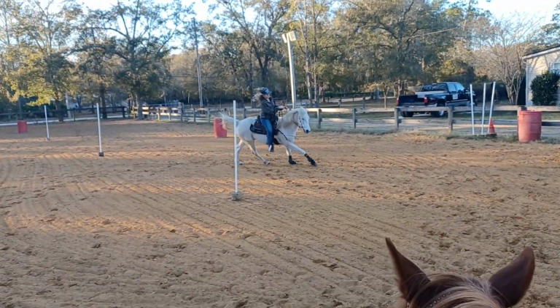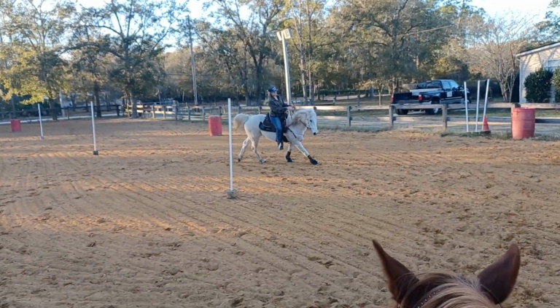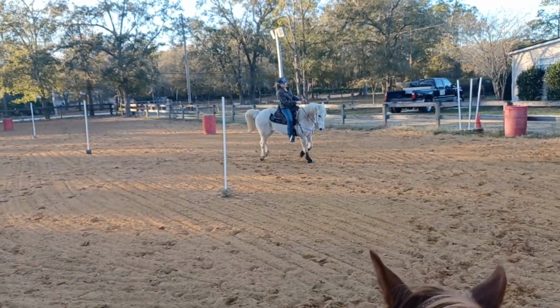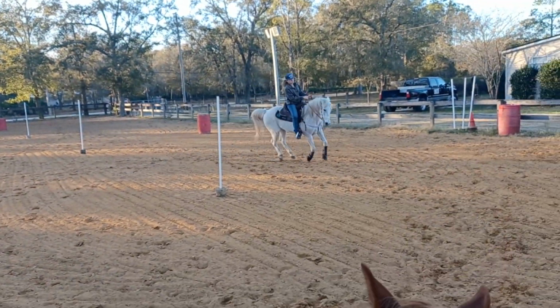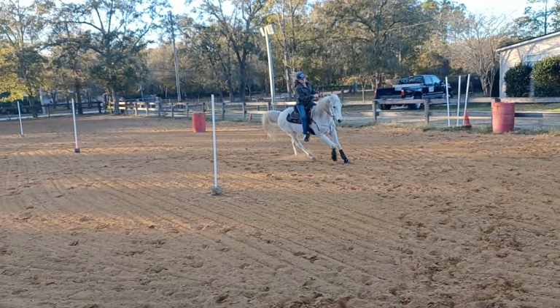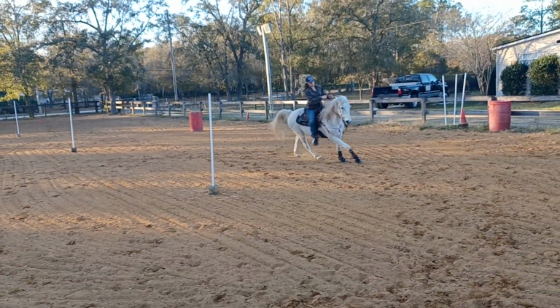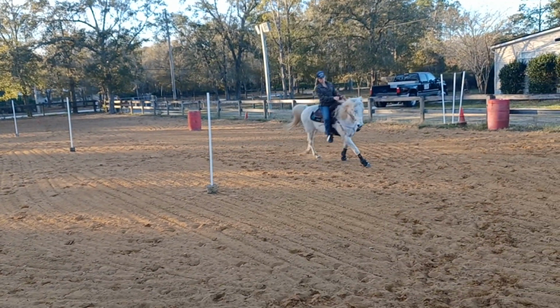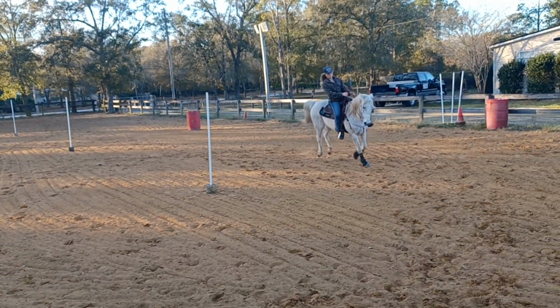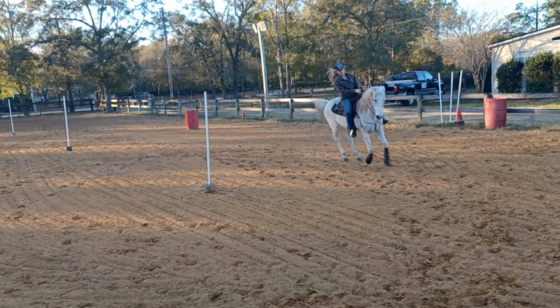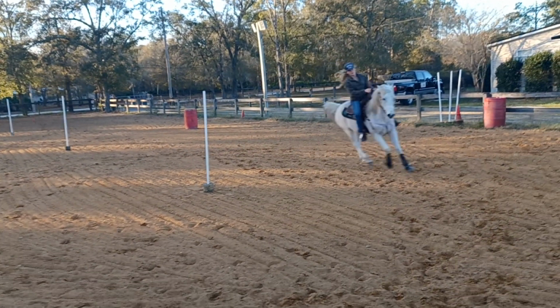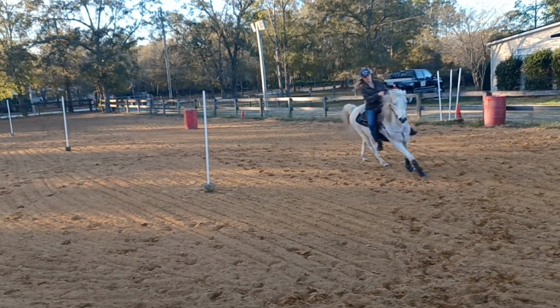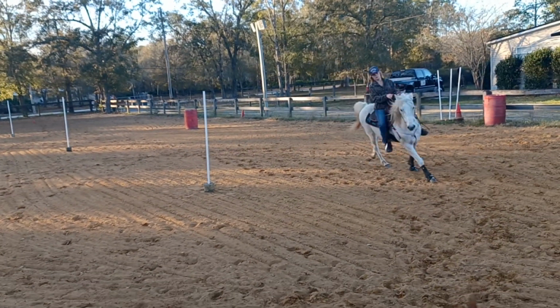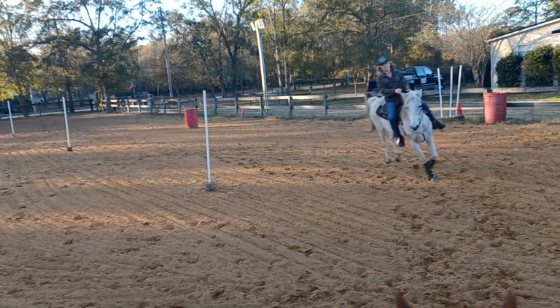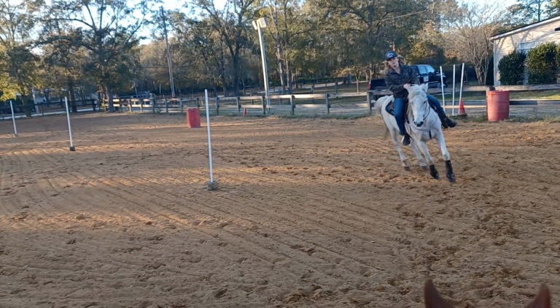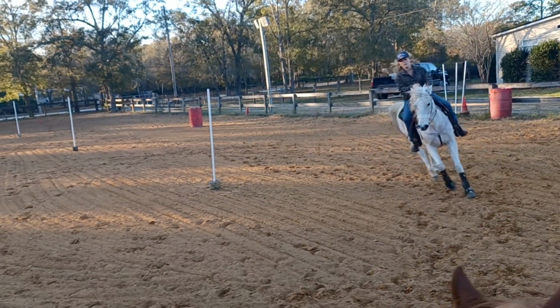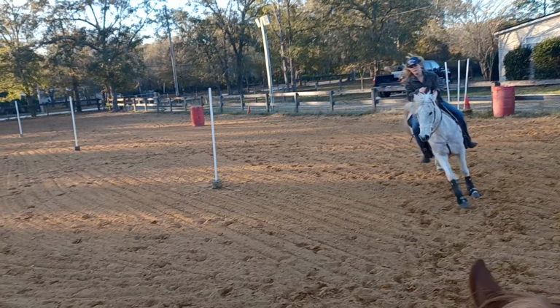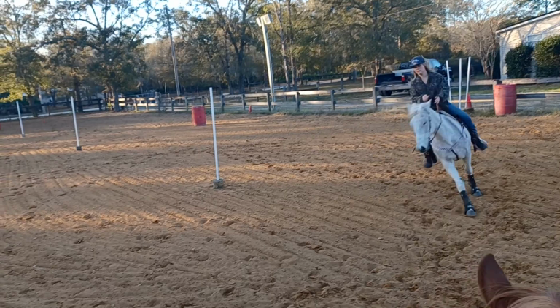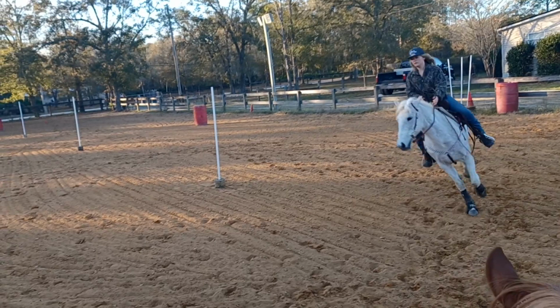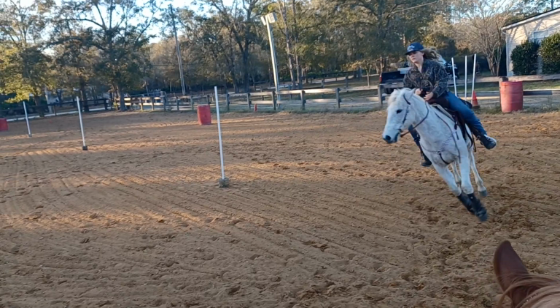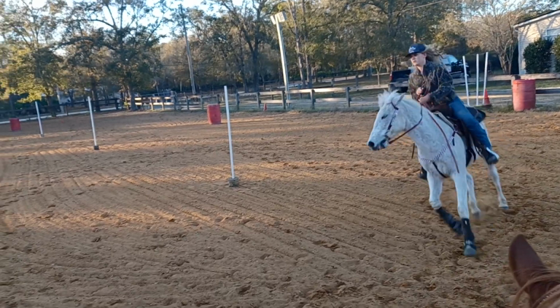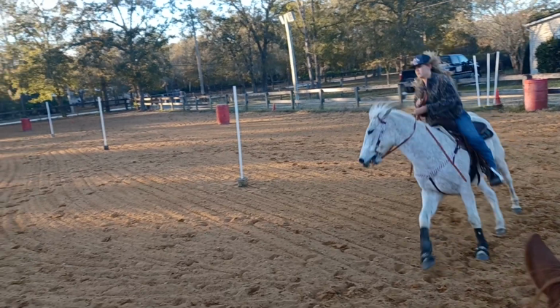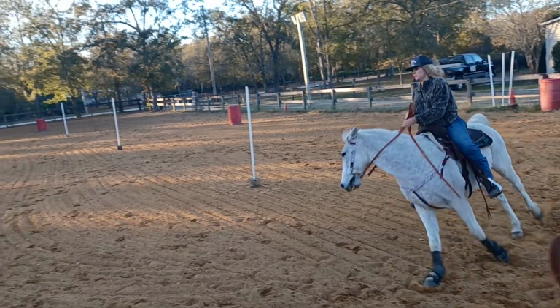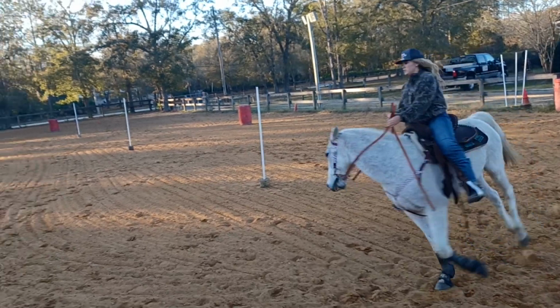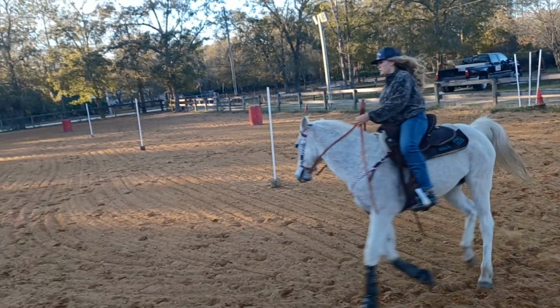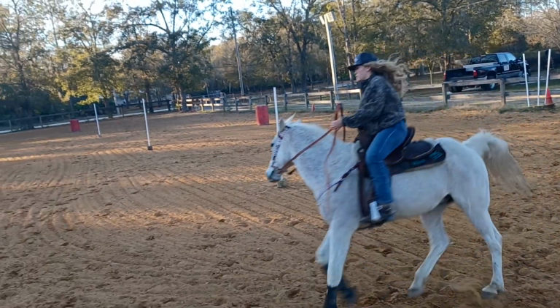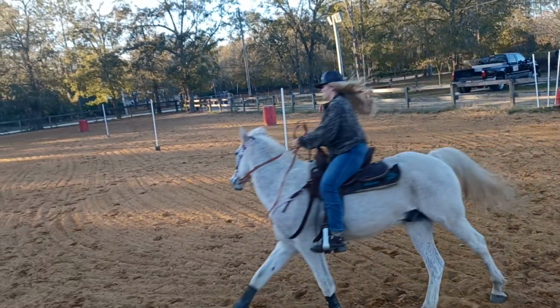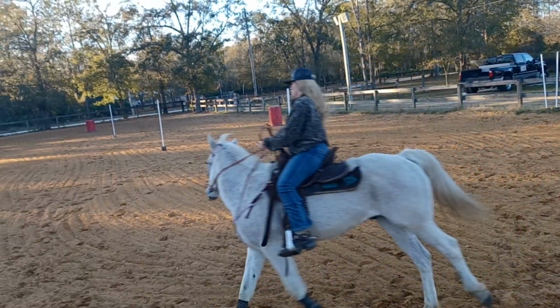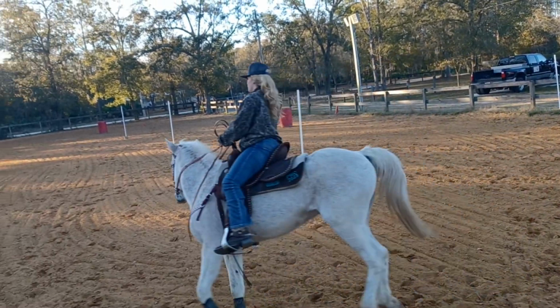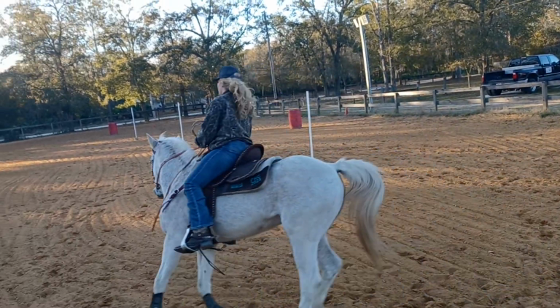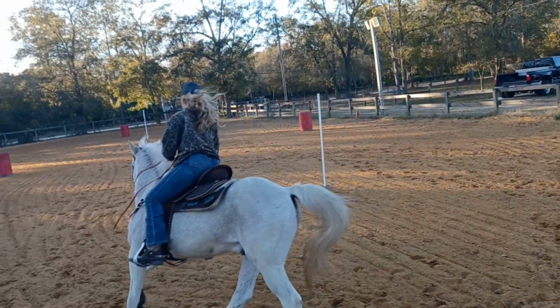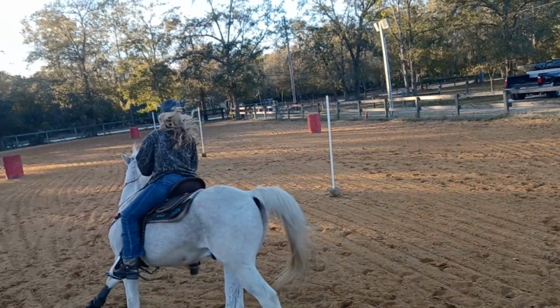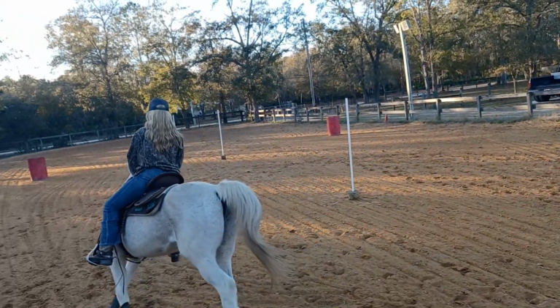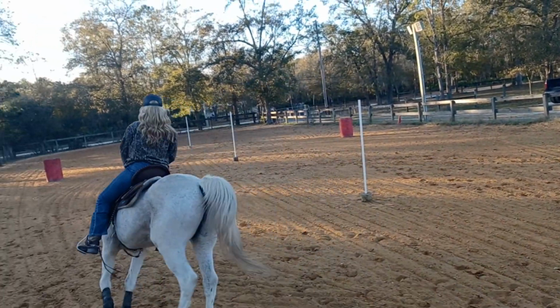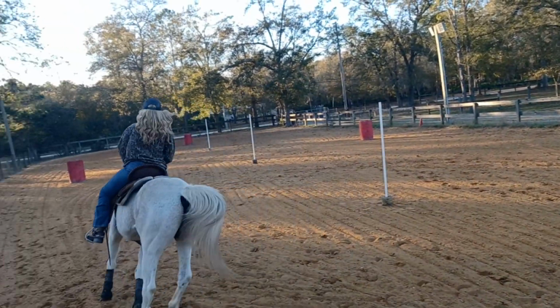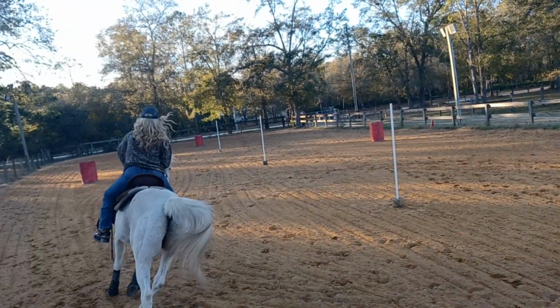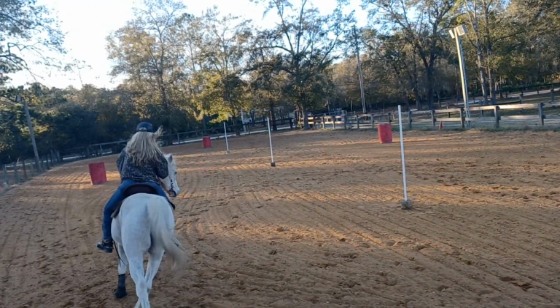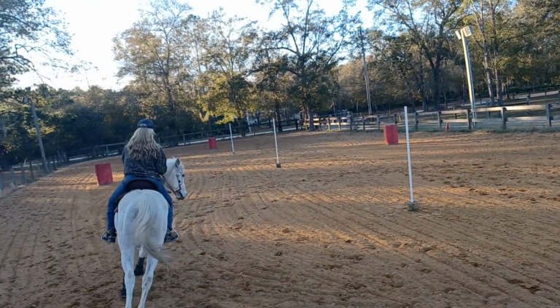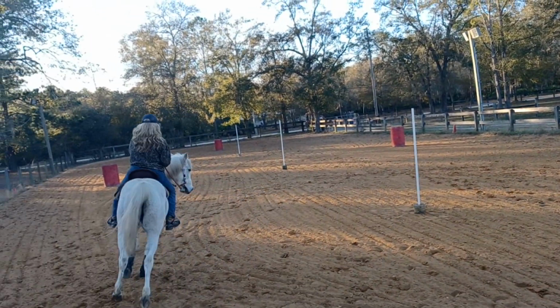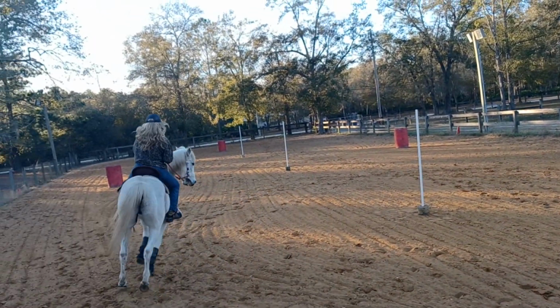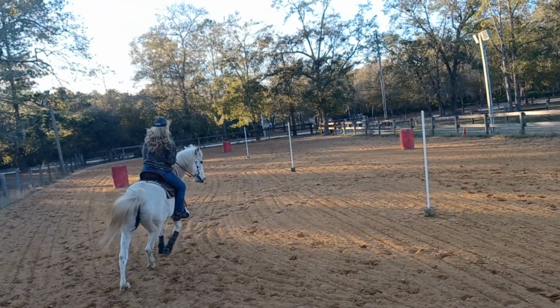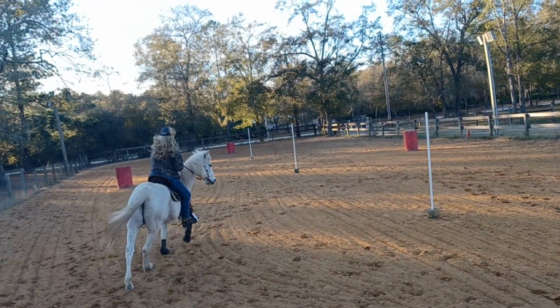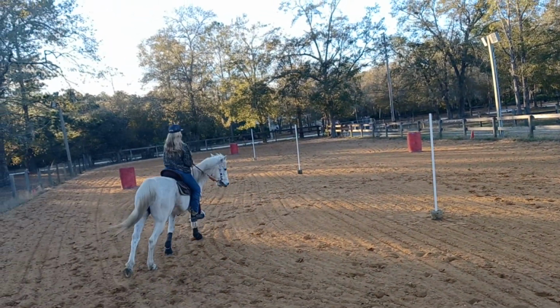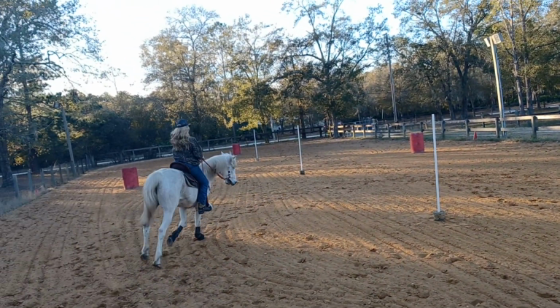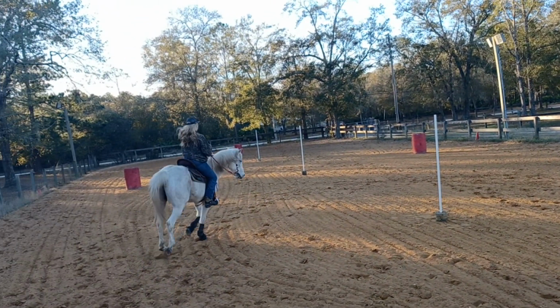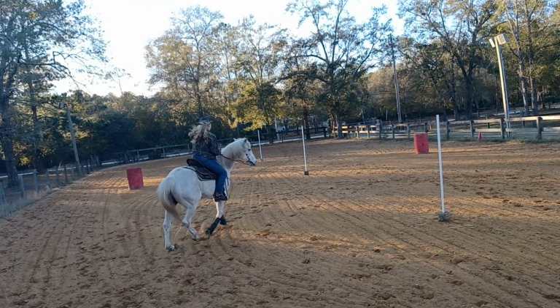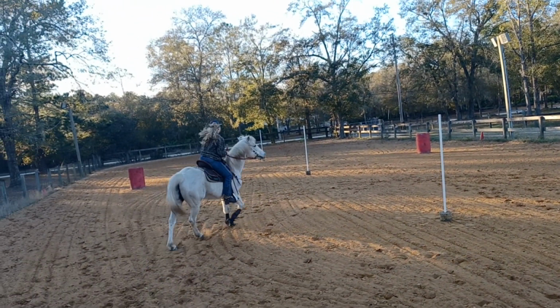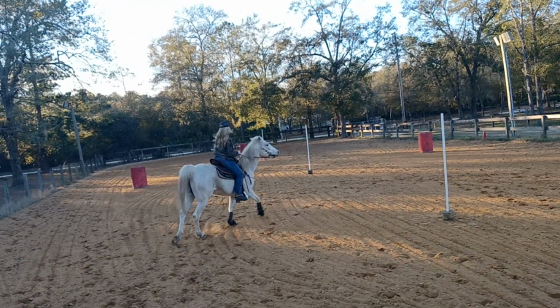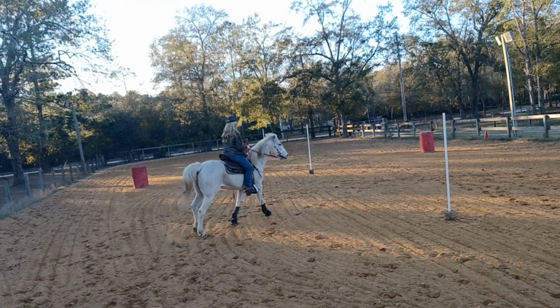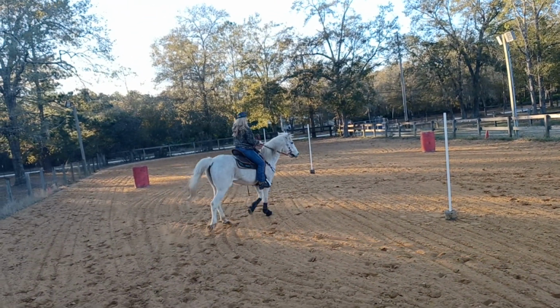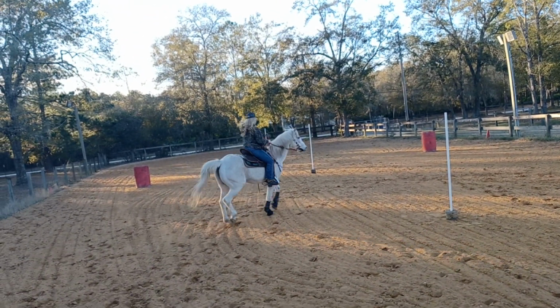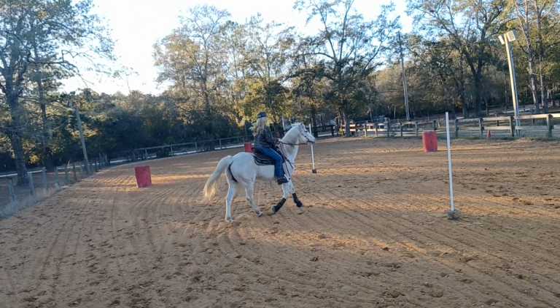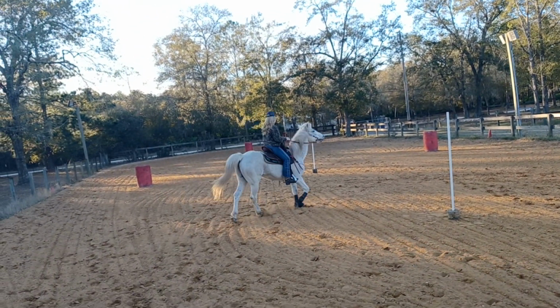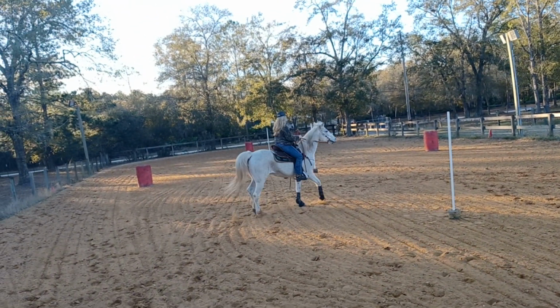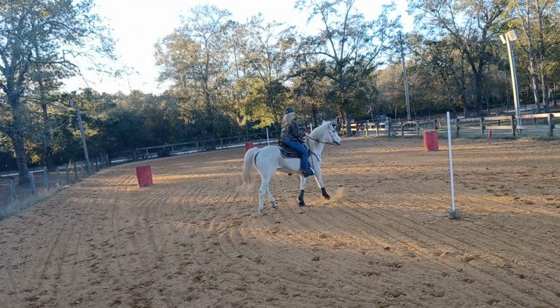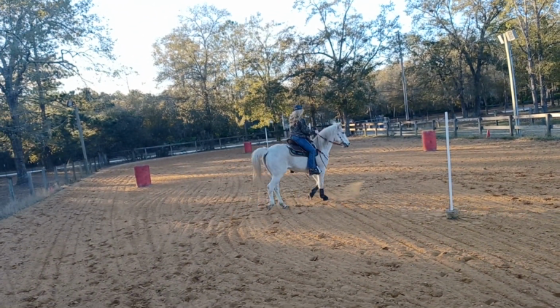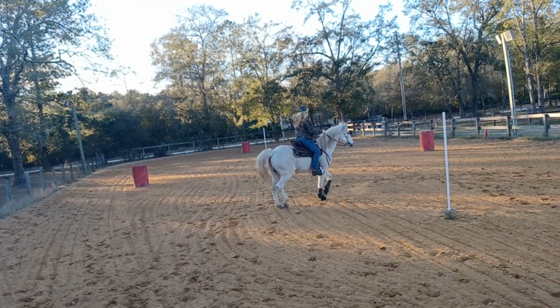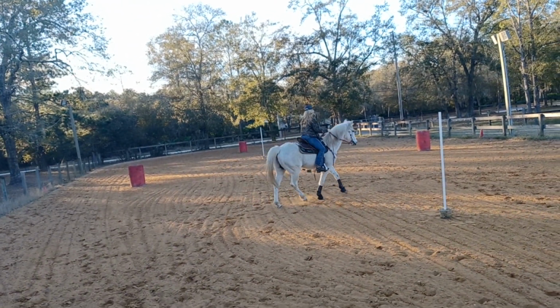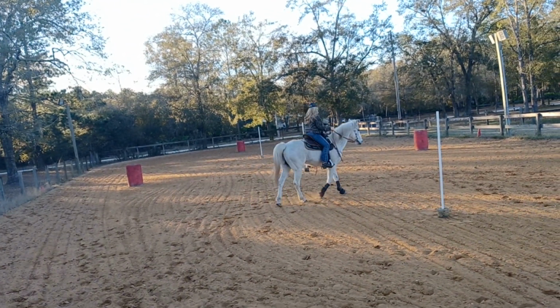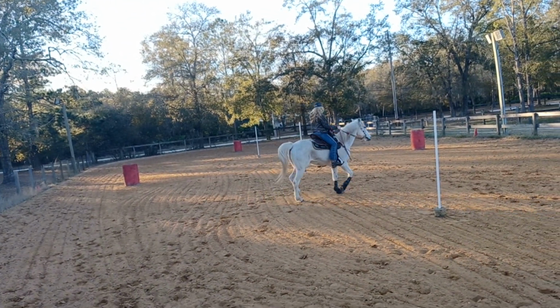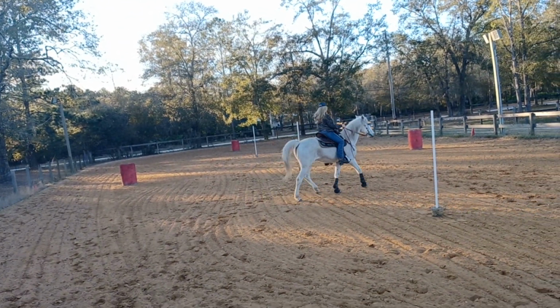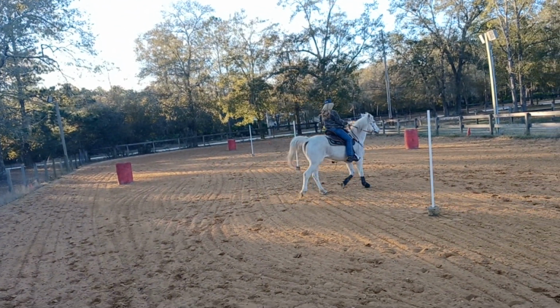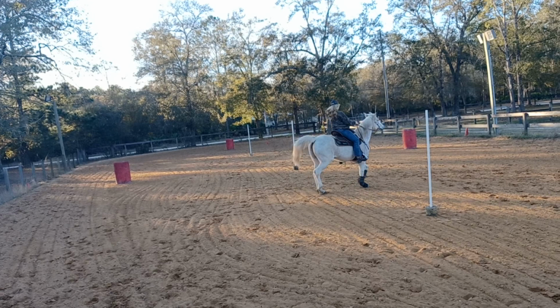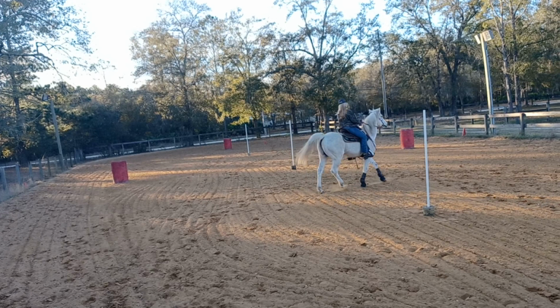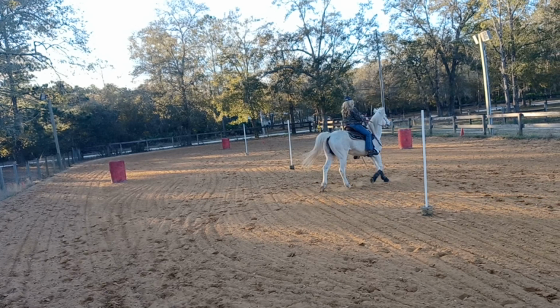Tell him good boy. Break to a trot and weave through. Tell him good boy. Easy. Trot. And do nice two tracking.